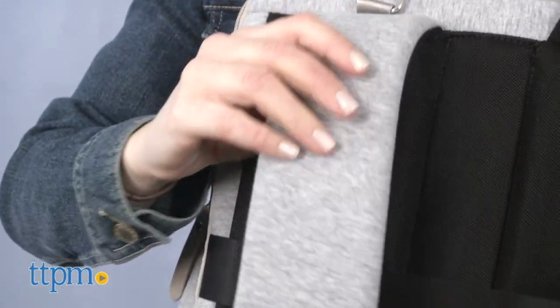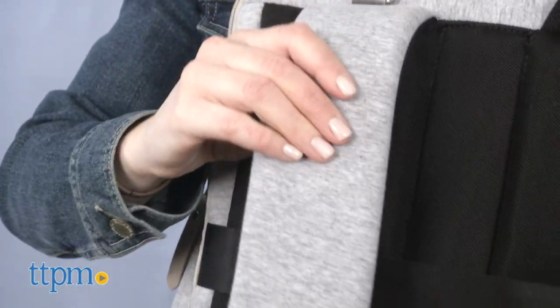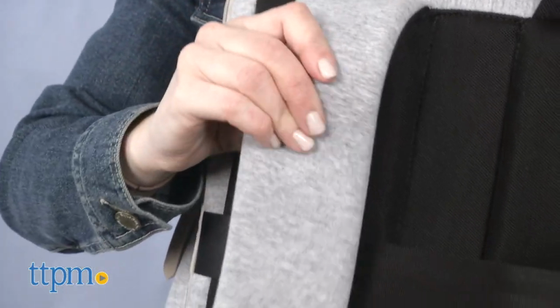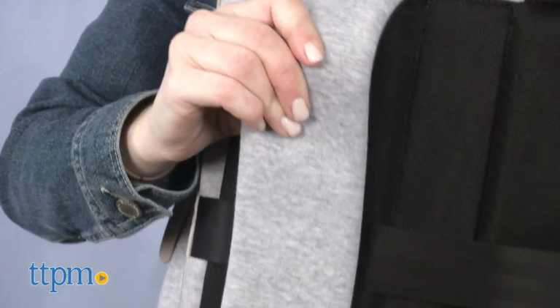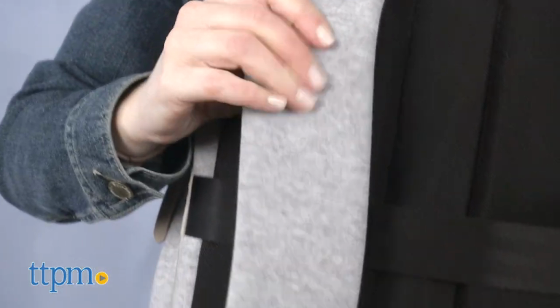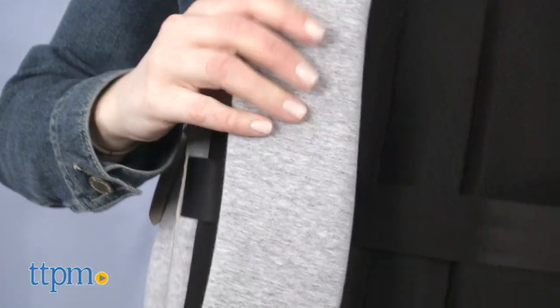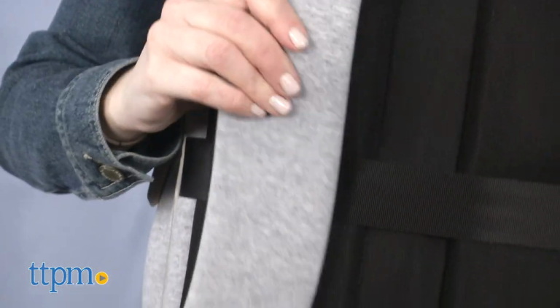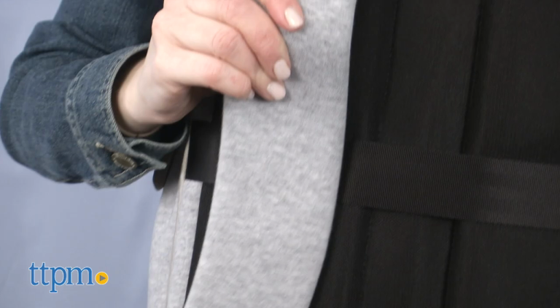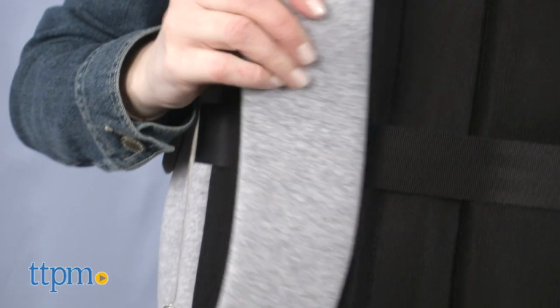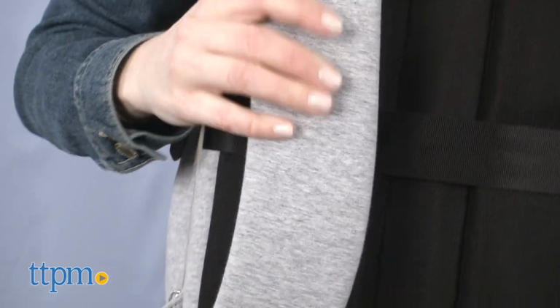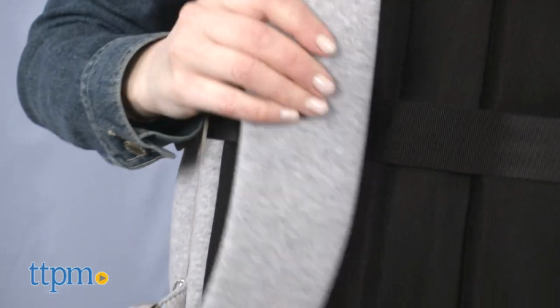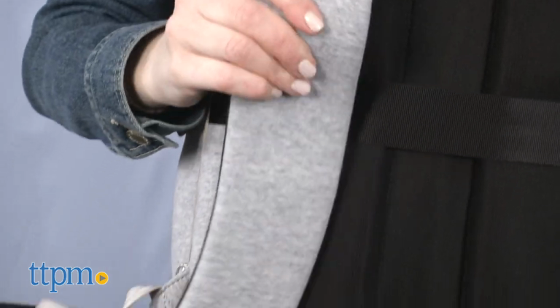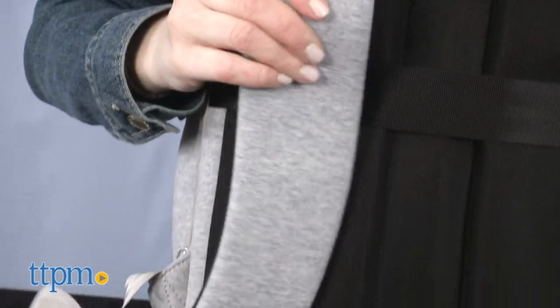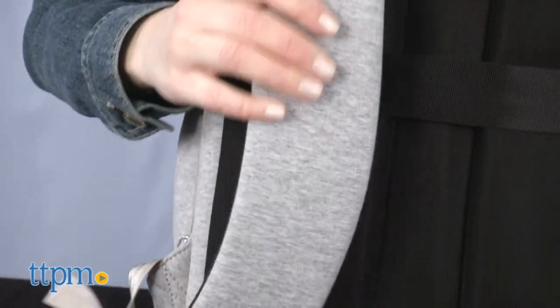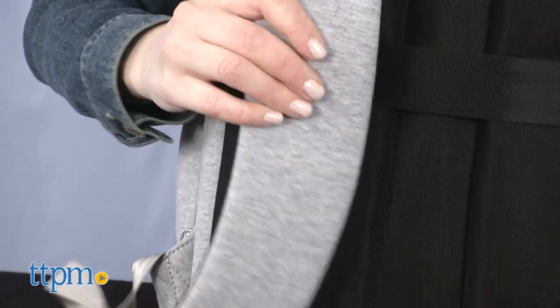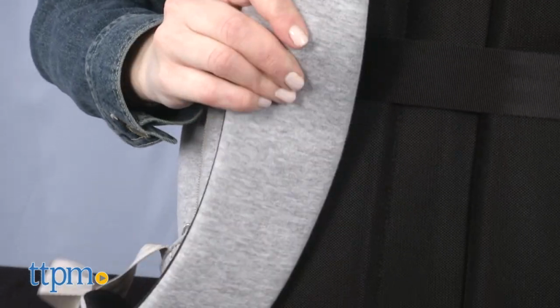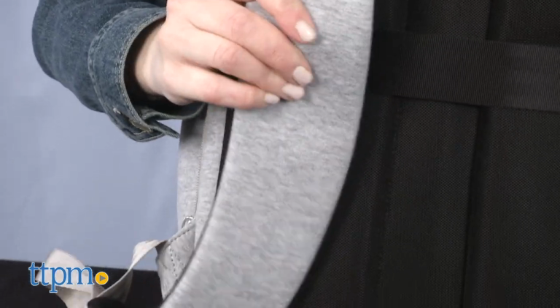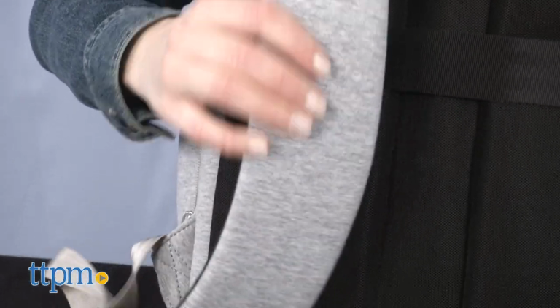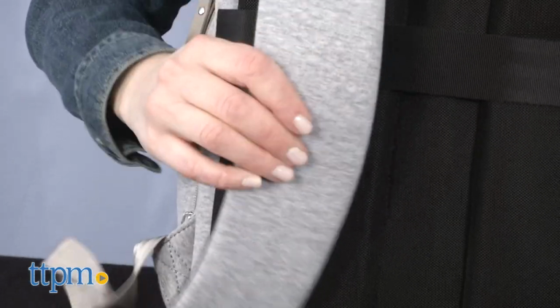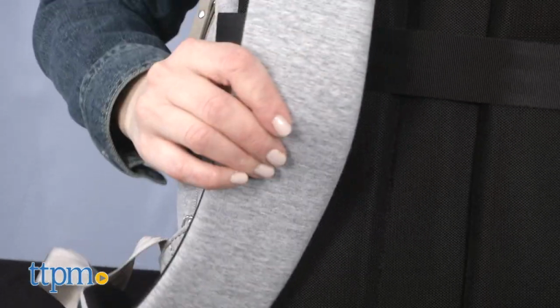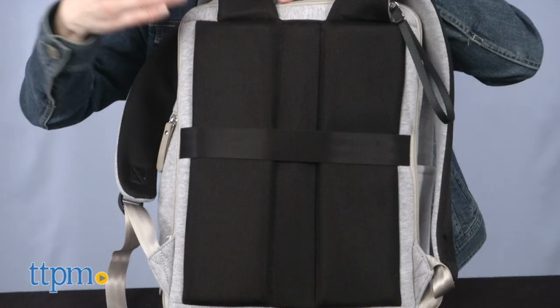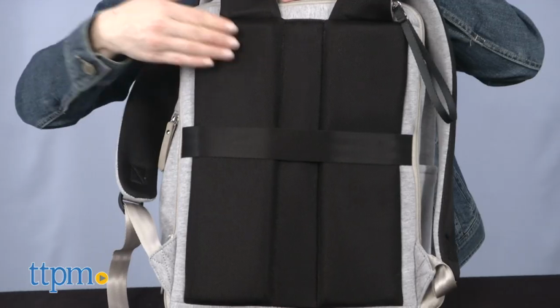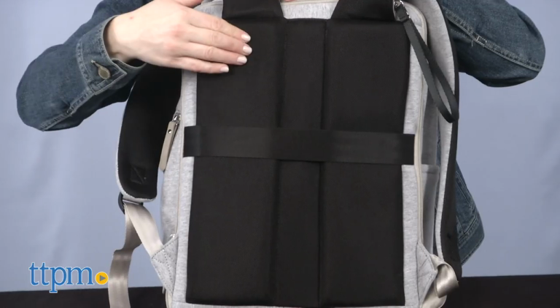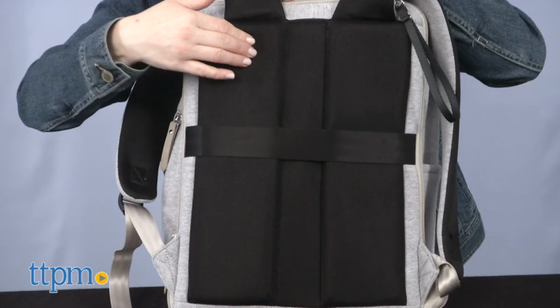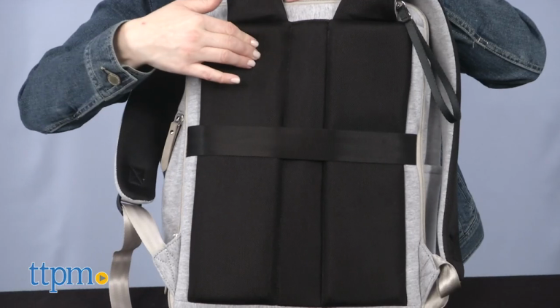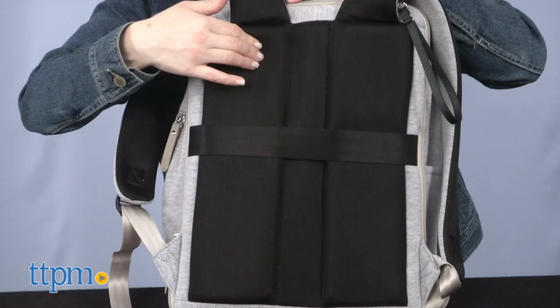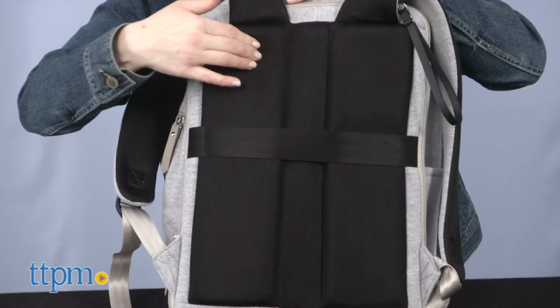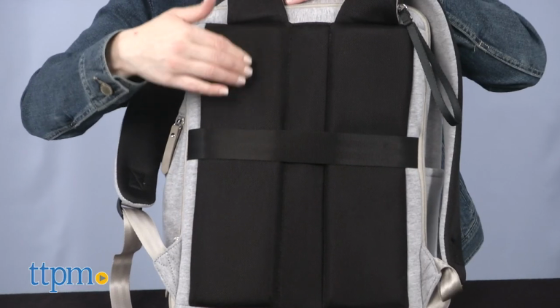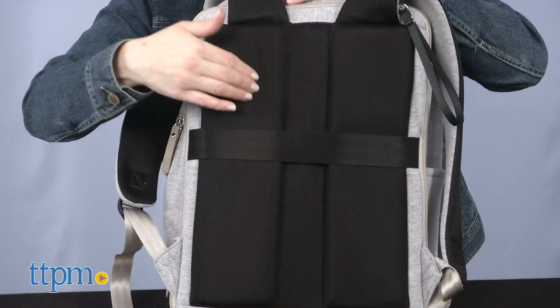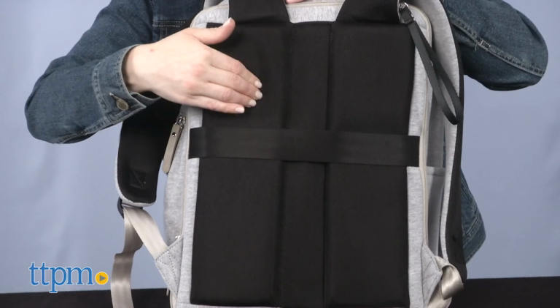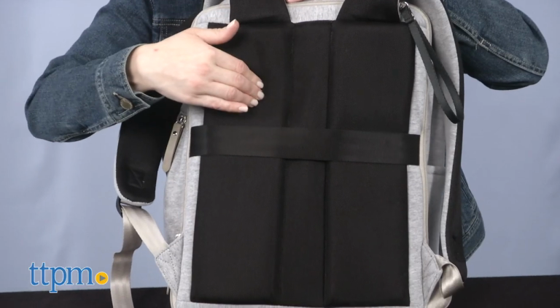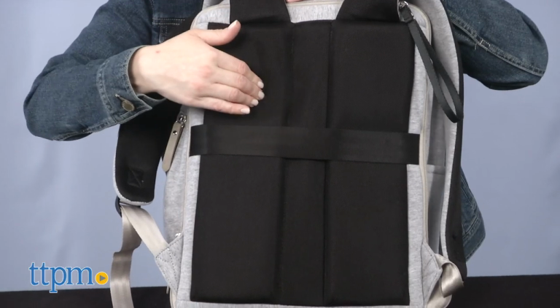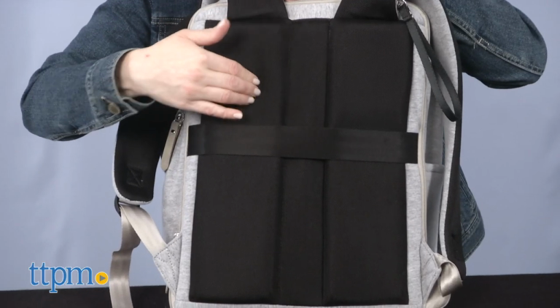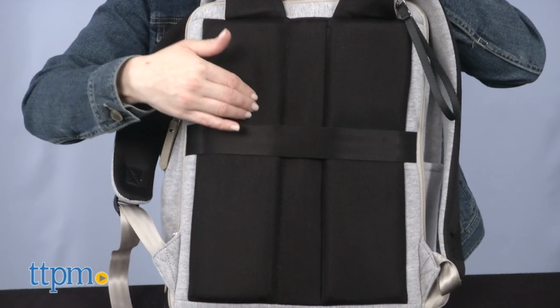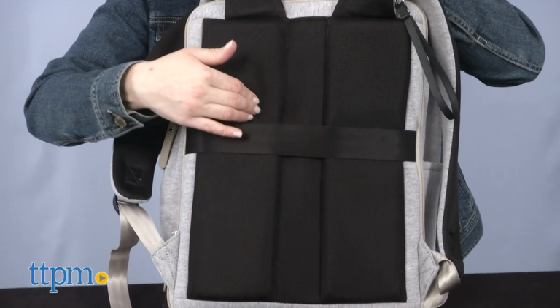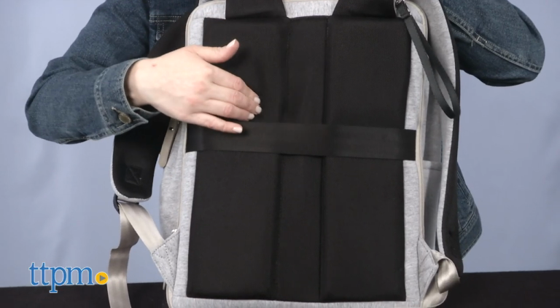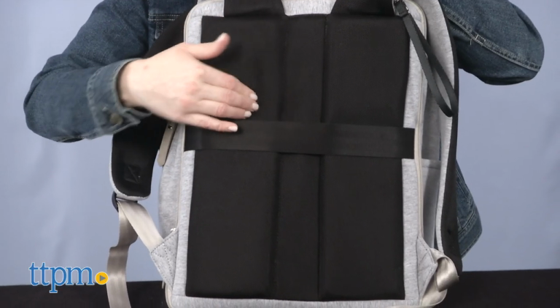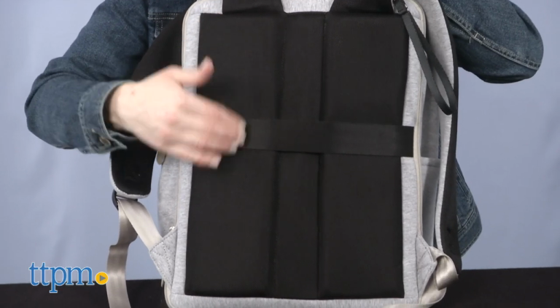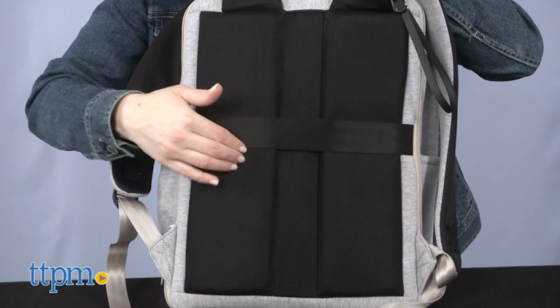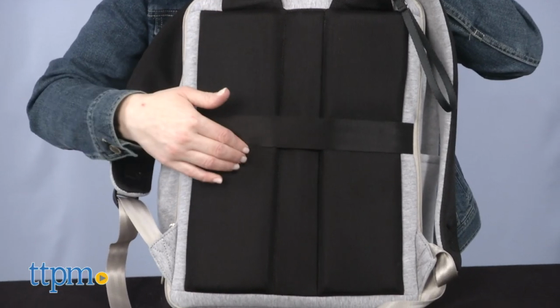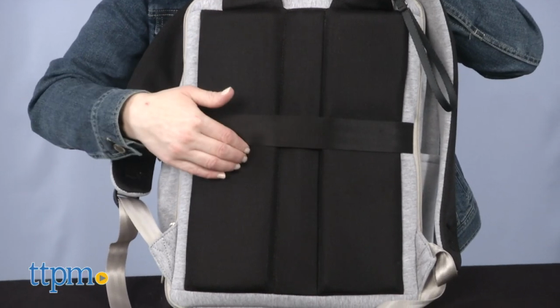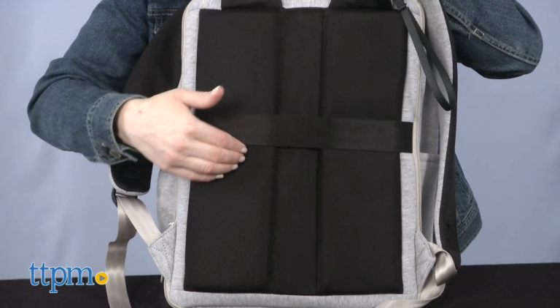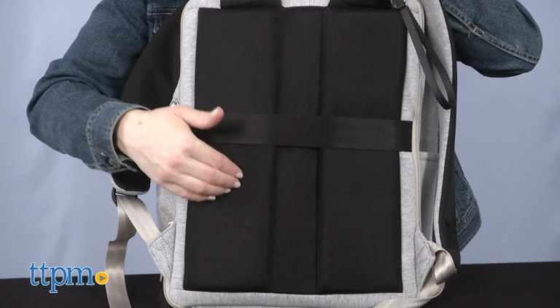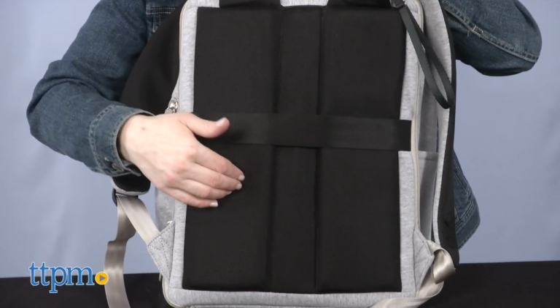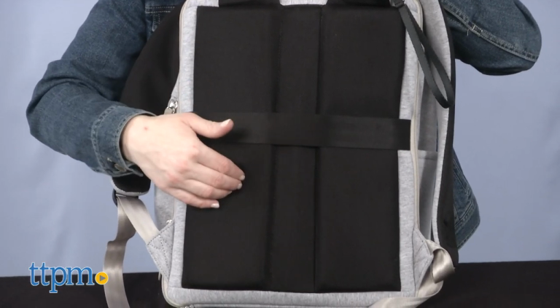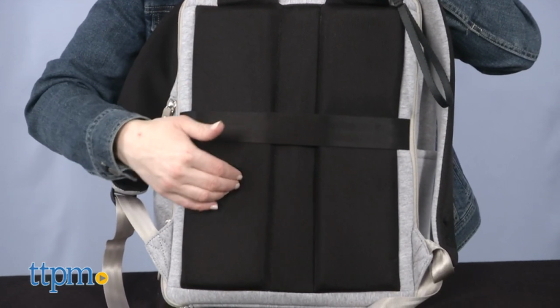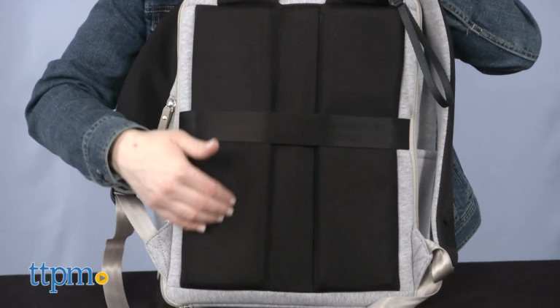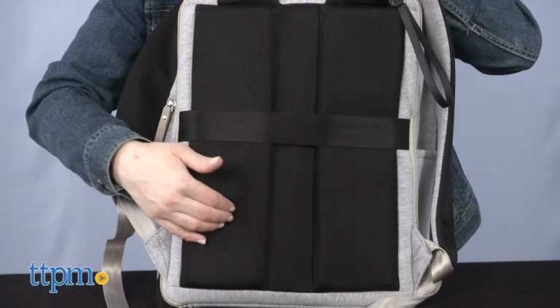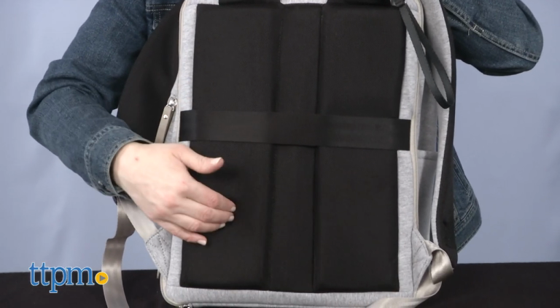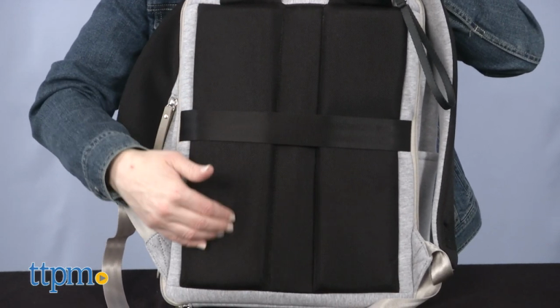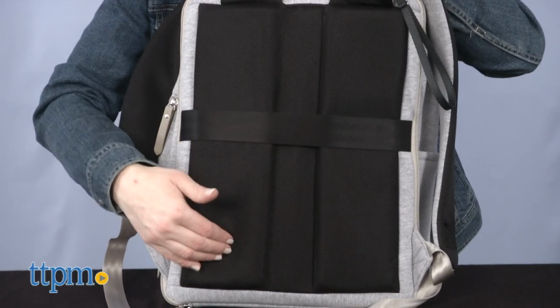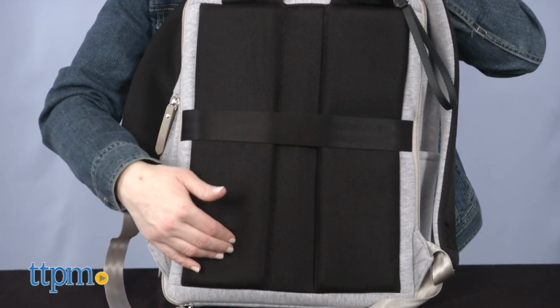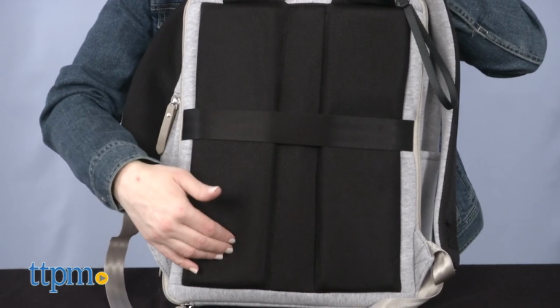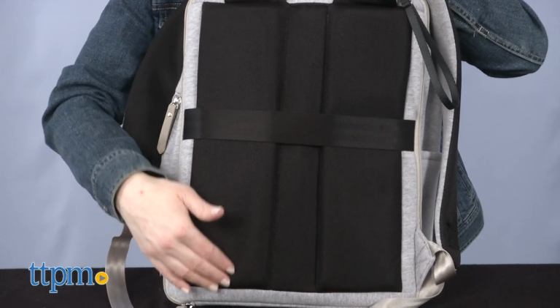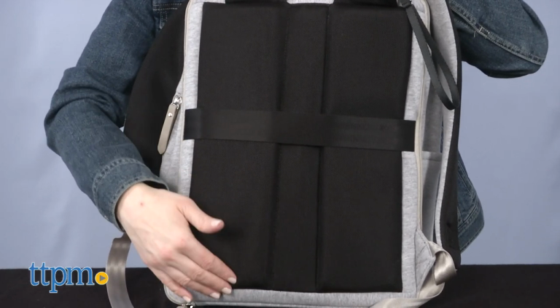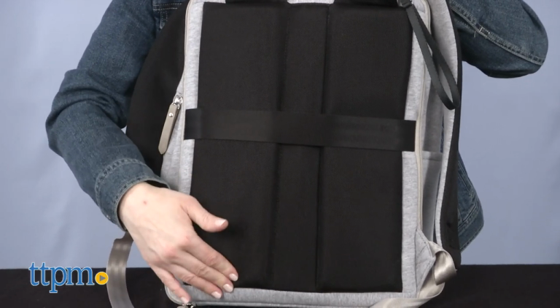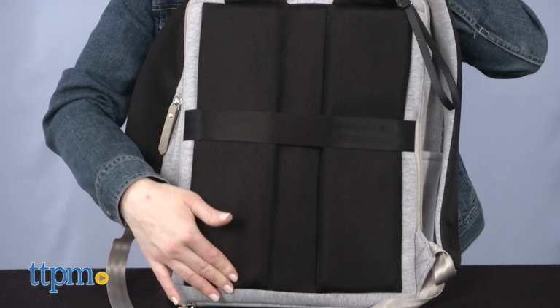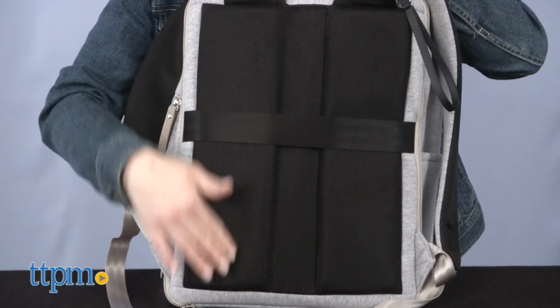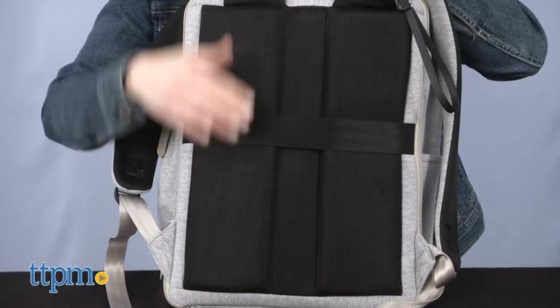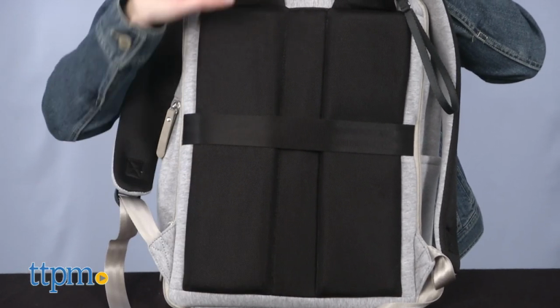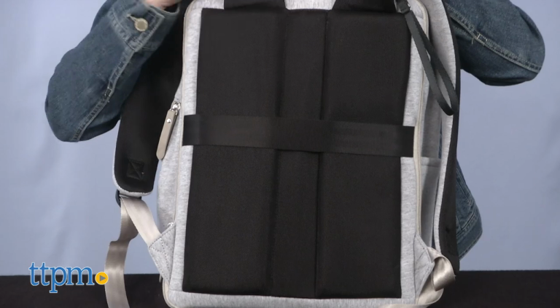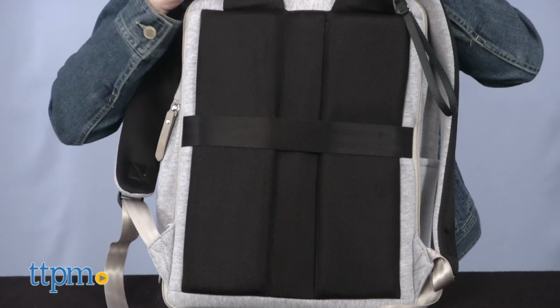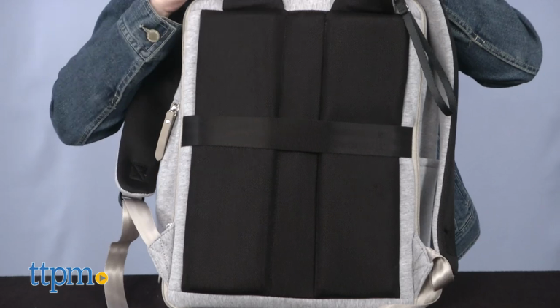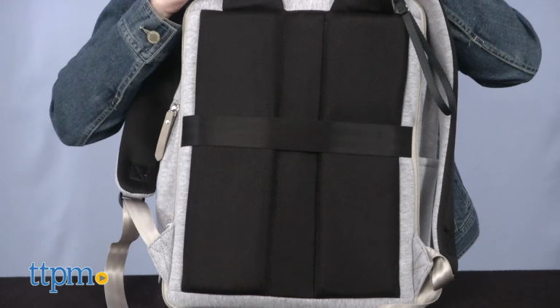But no matter why you're wearing the backpack, it will be comfortable to wear thanks to padded backpack straps and a cushioned mesh on the back.